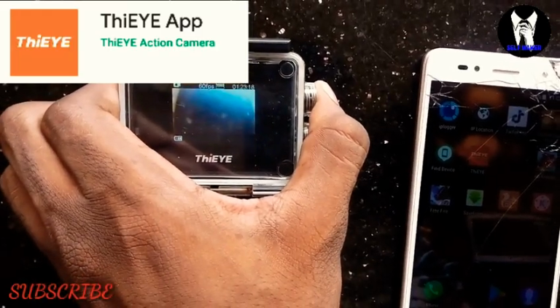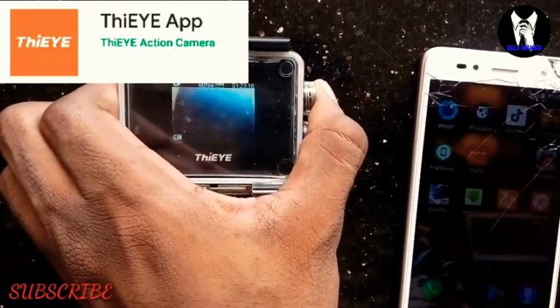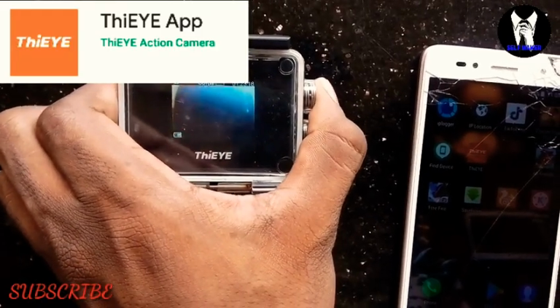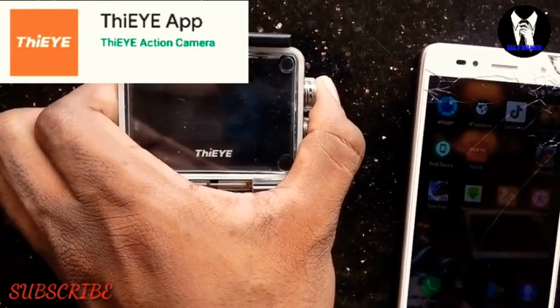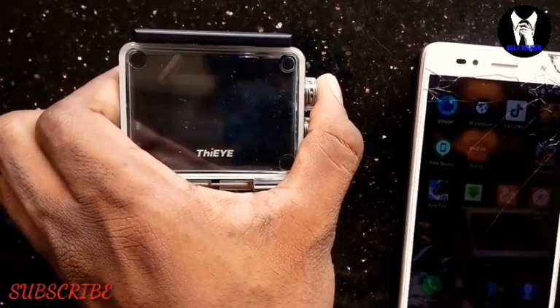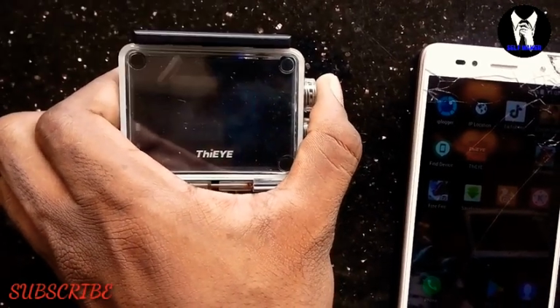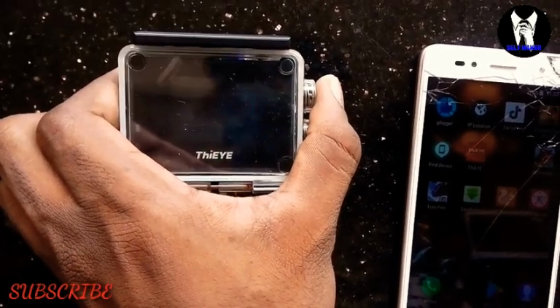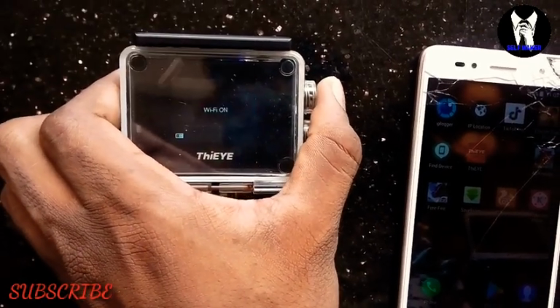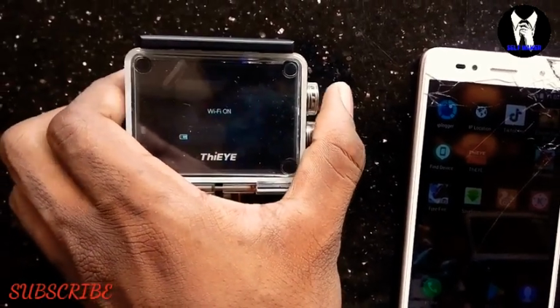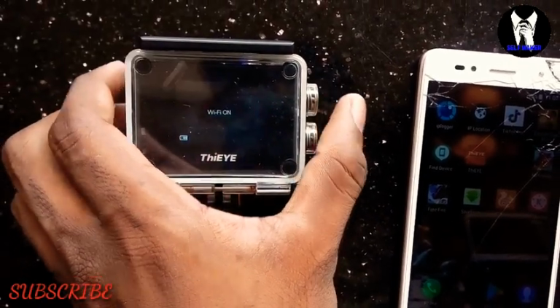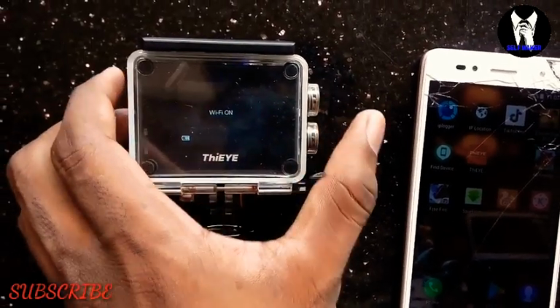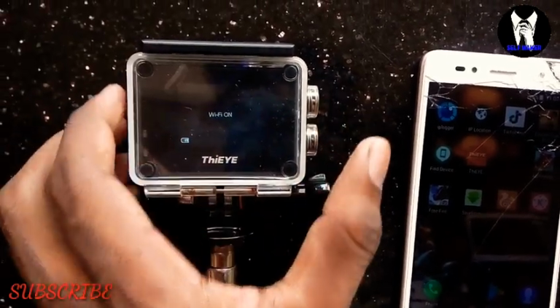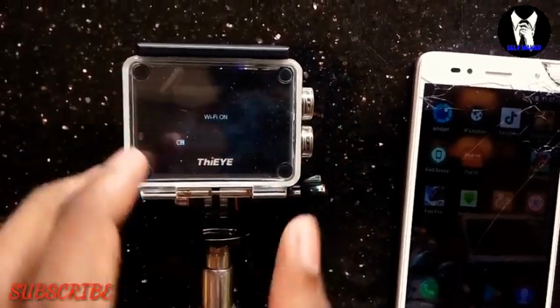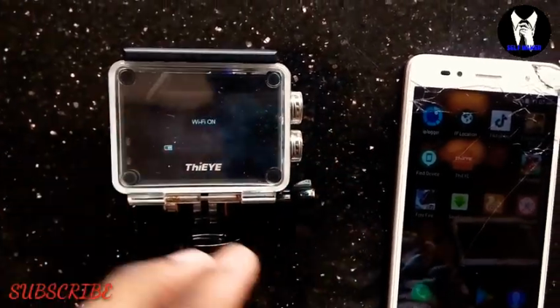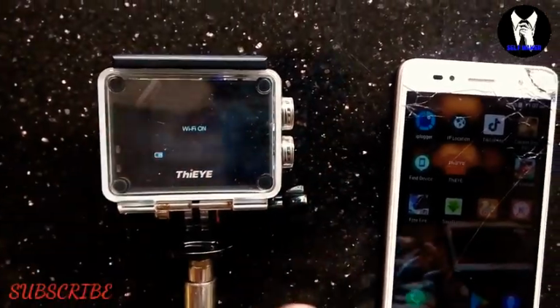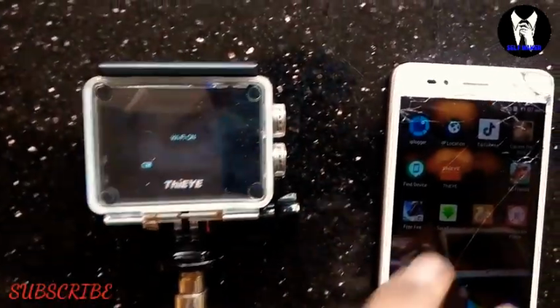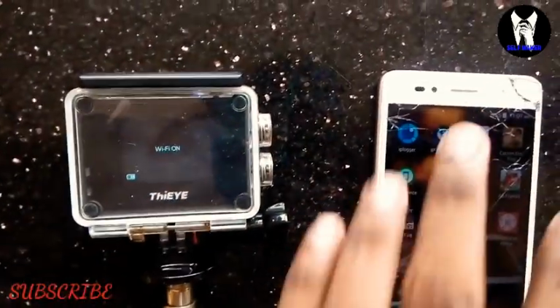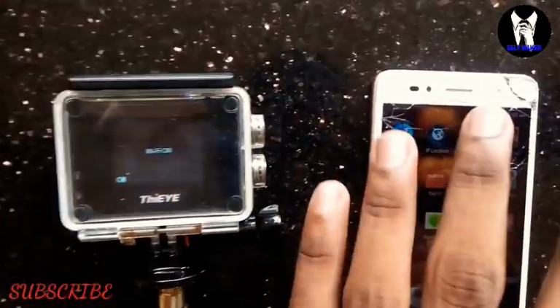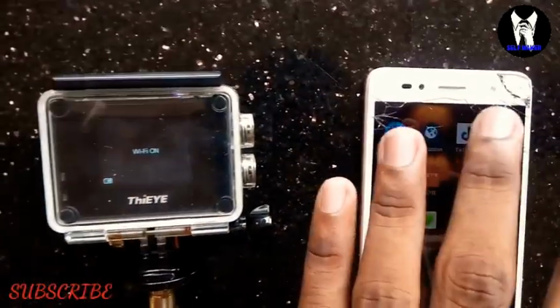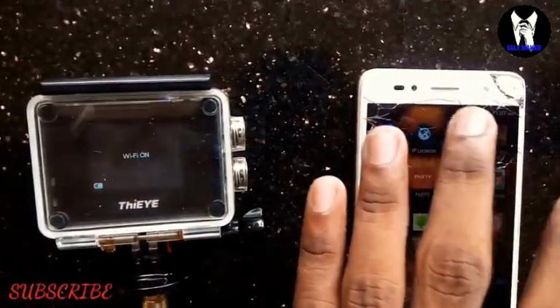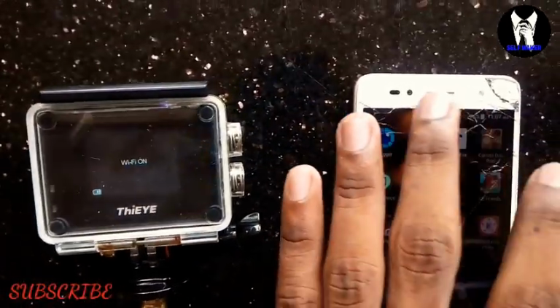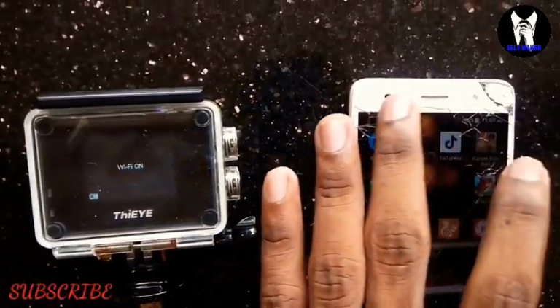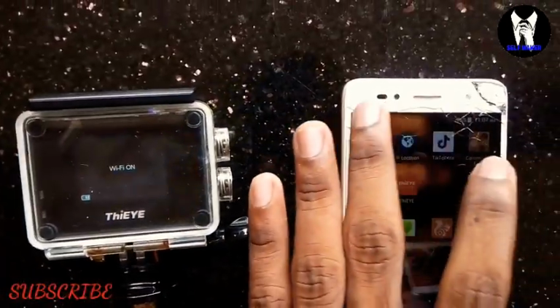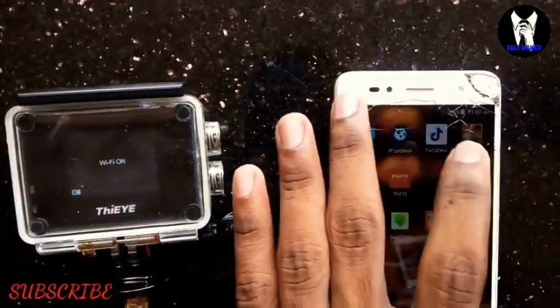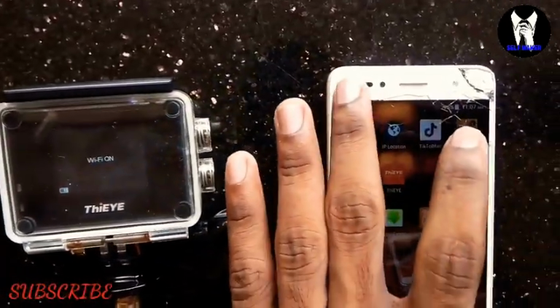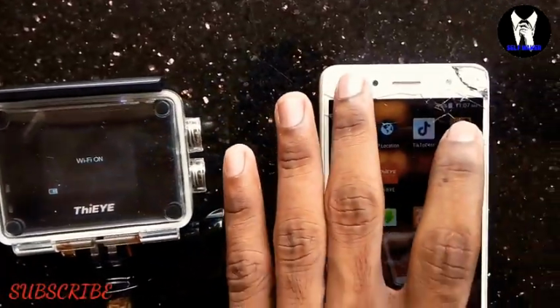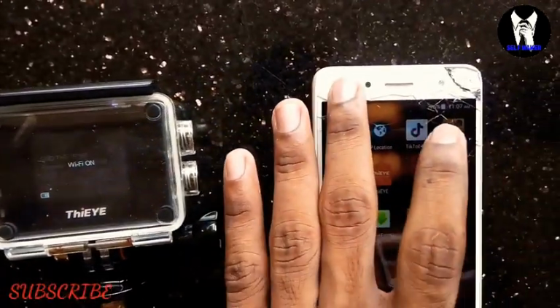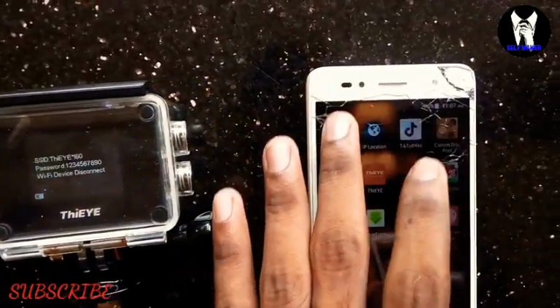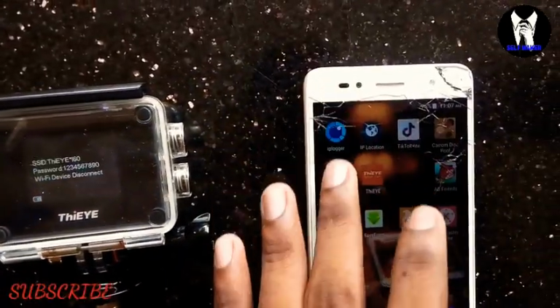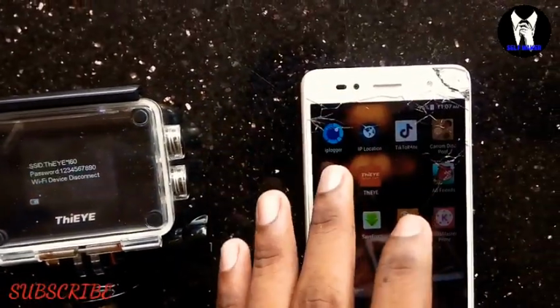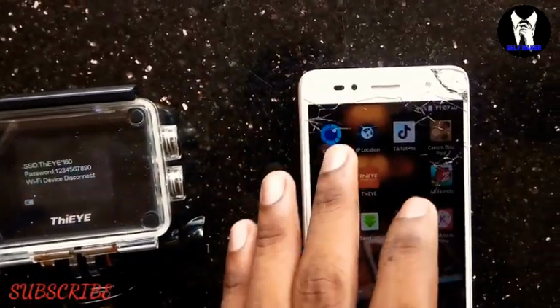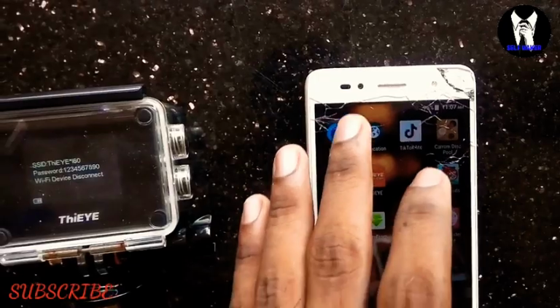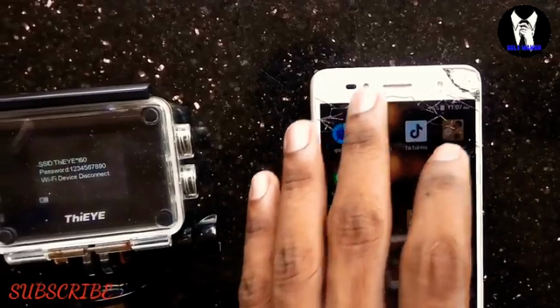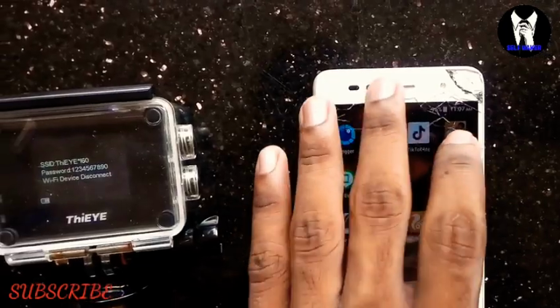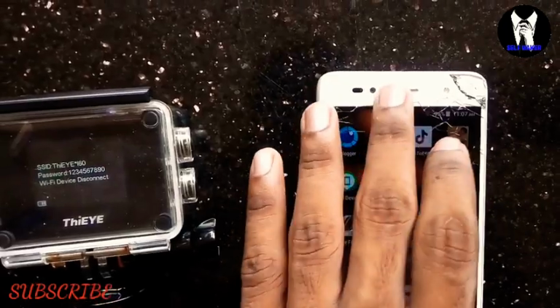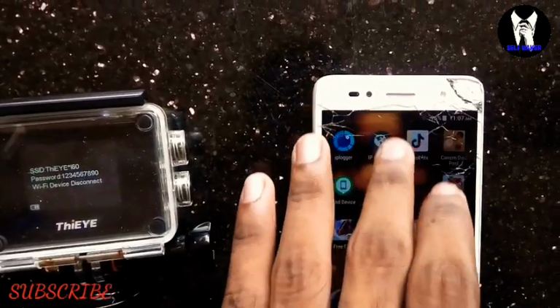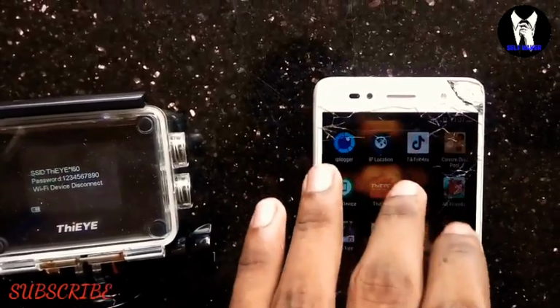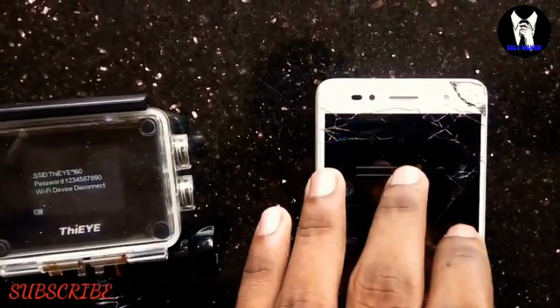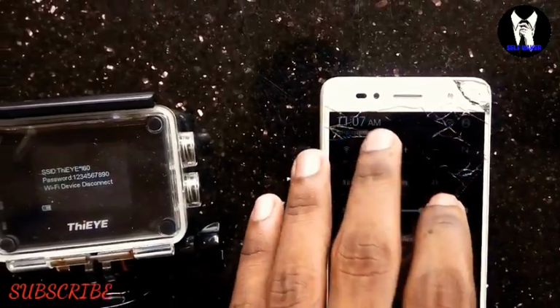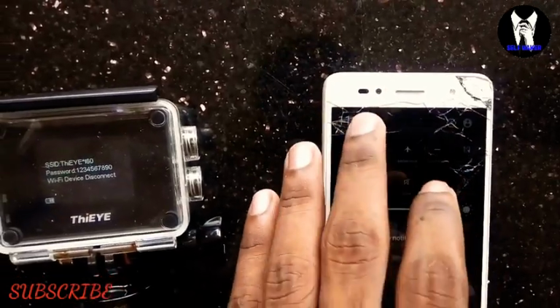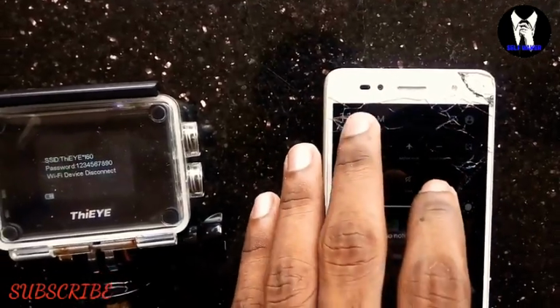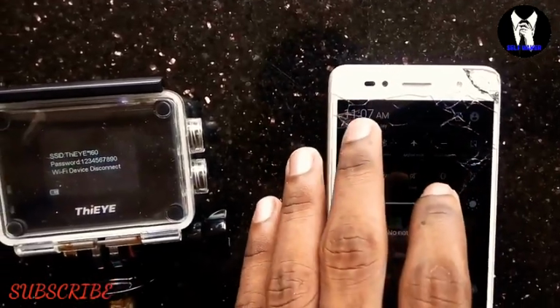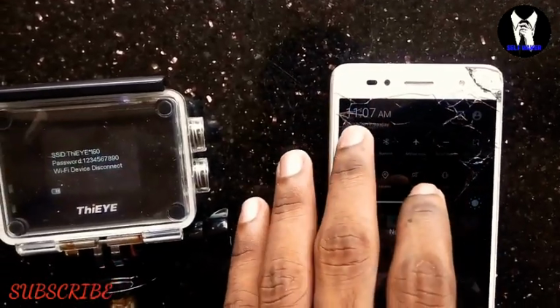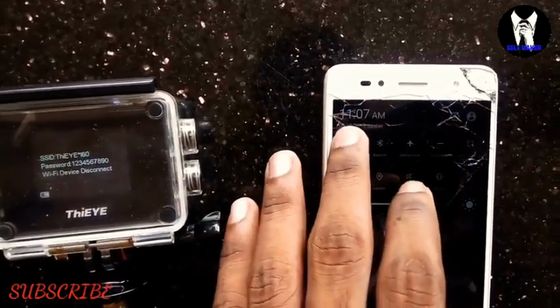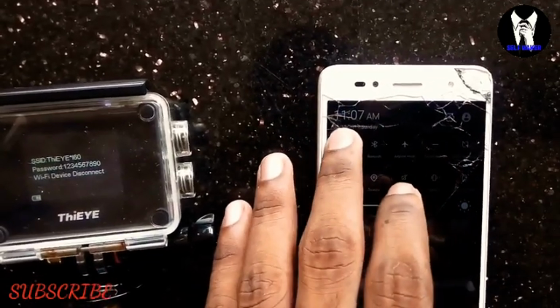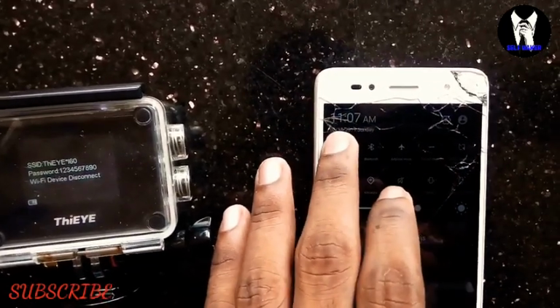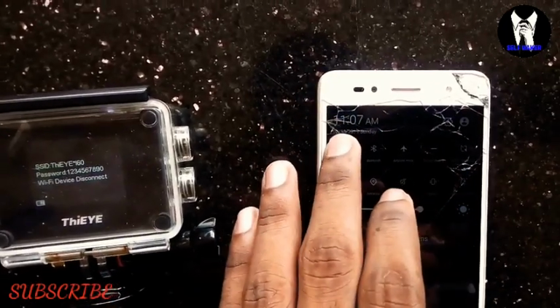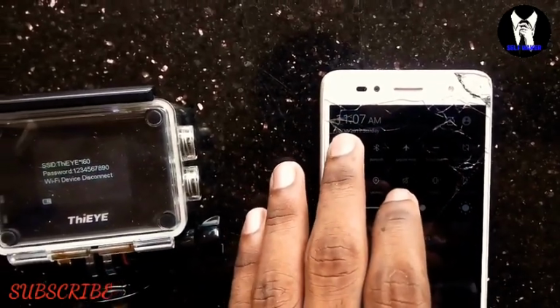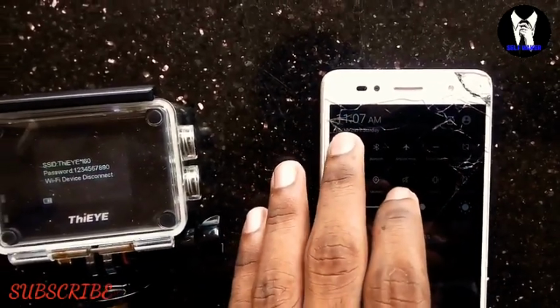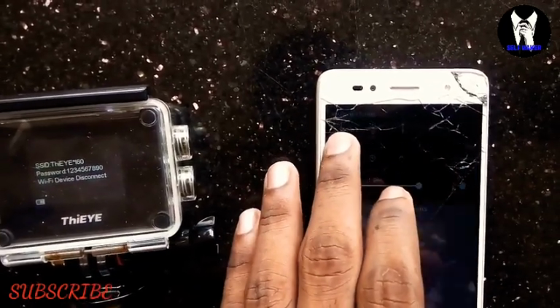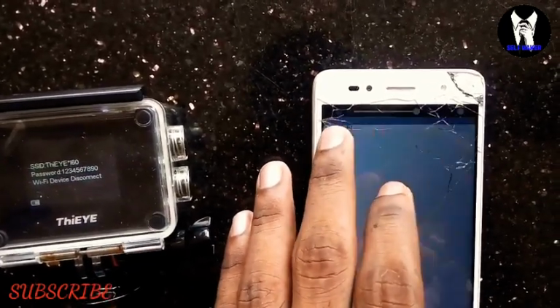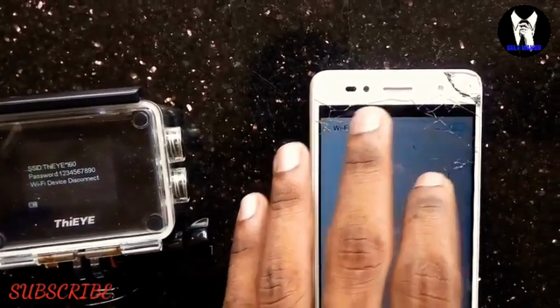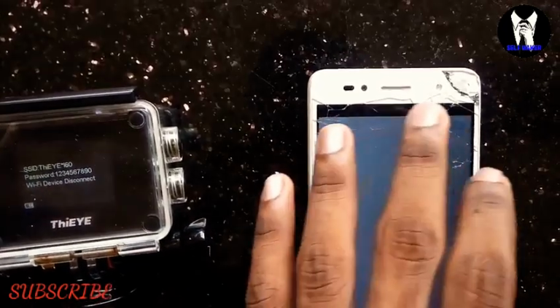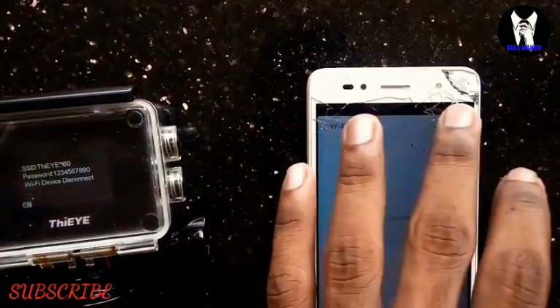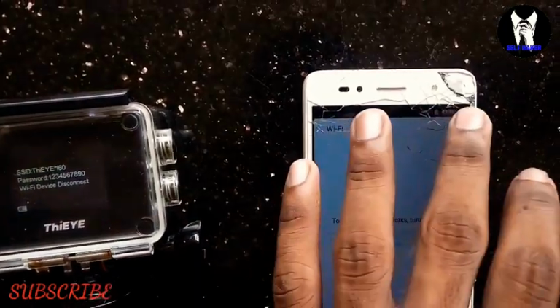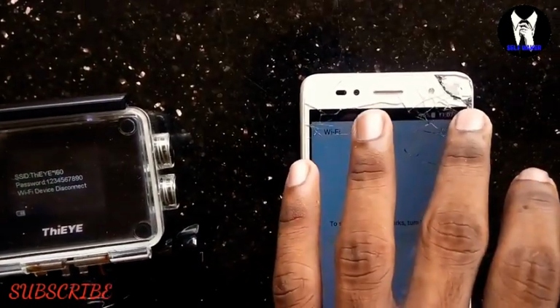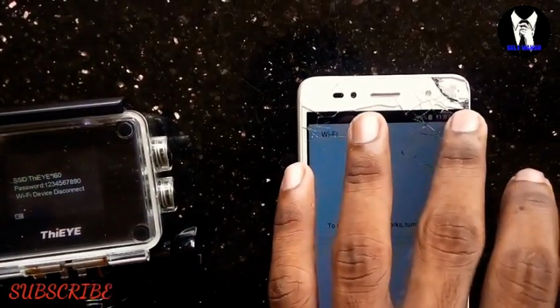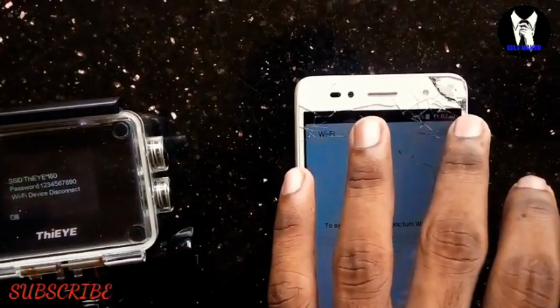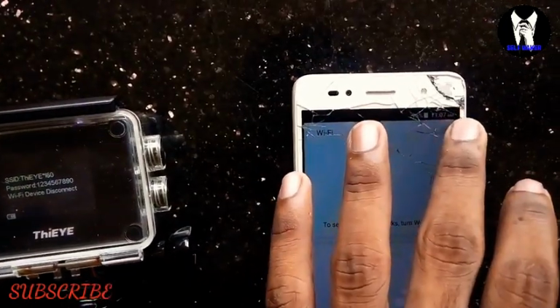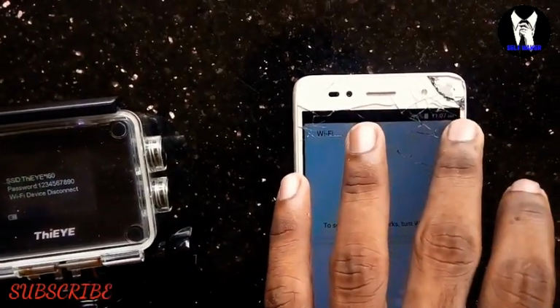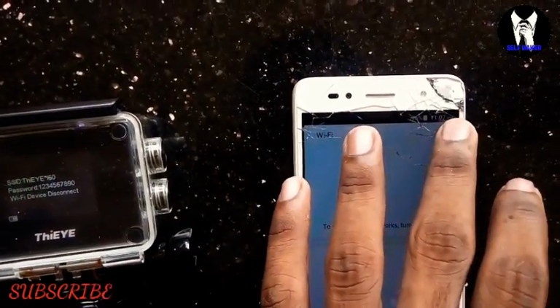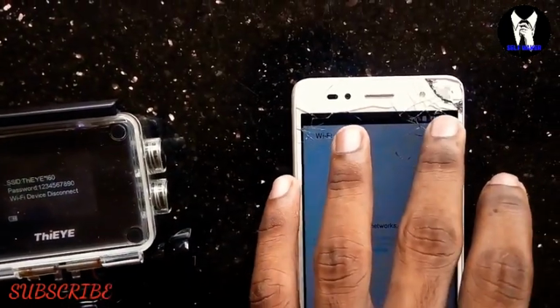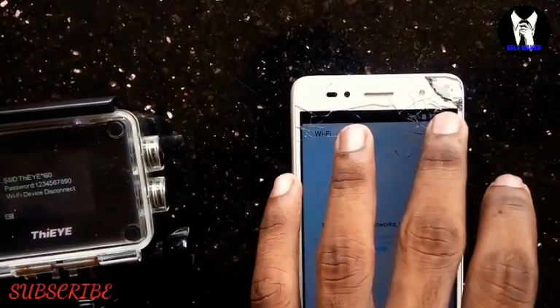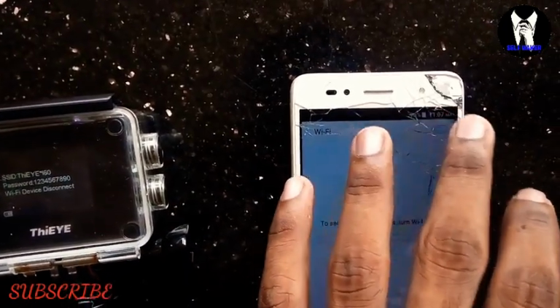You can connect the camera to your phone via the app. Download the app from the Play Store using the barcode in the box. I am going to change the app to the Direct Play Store.